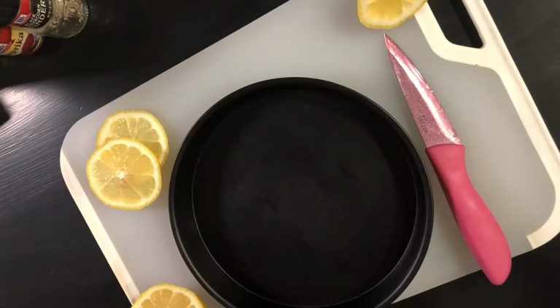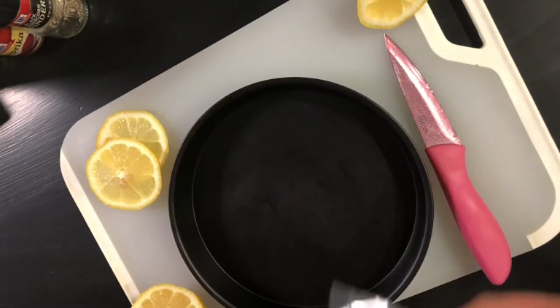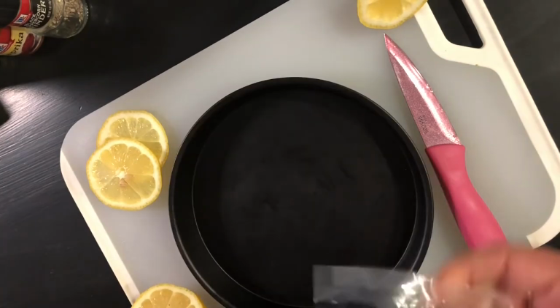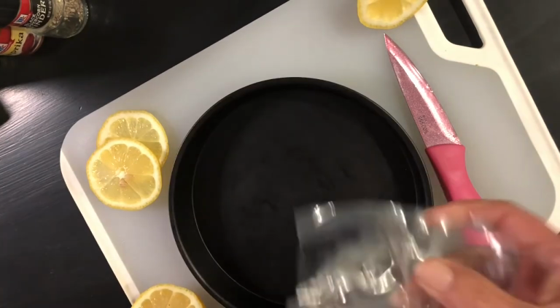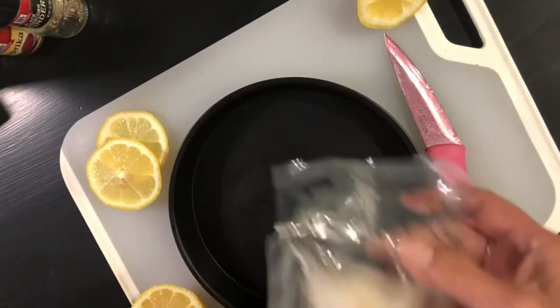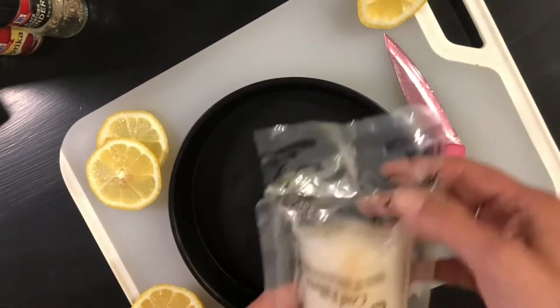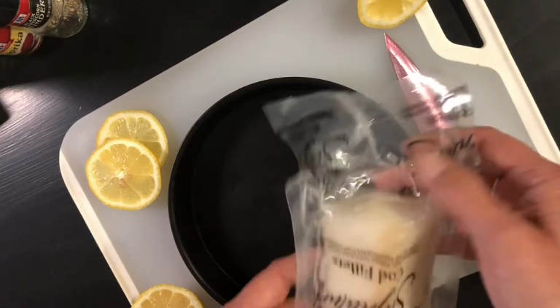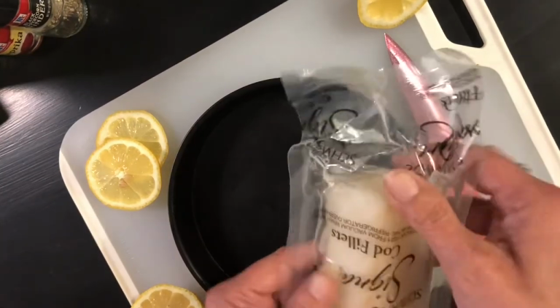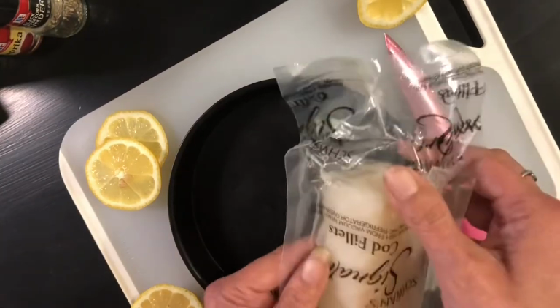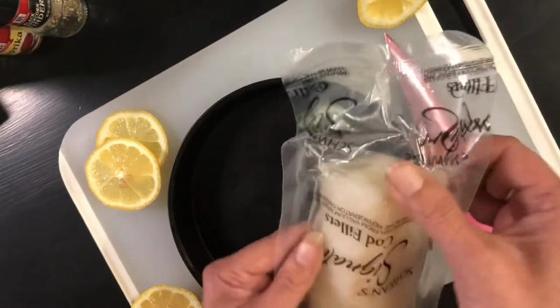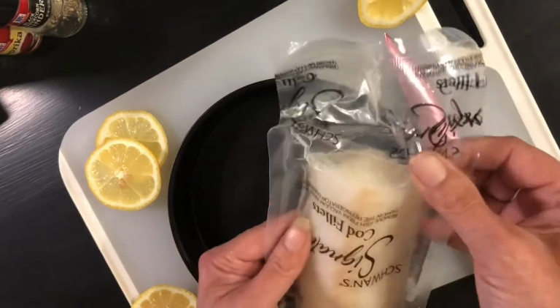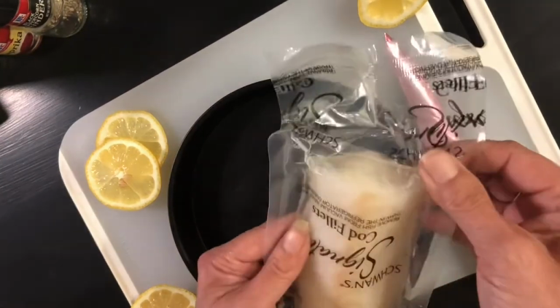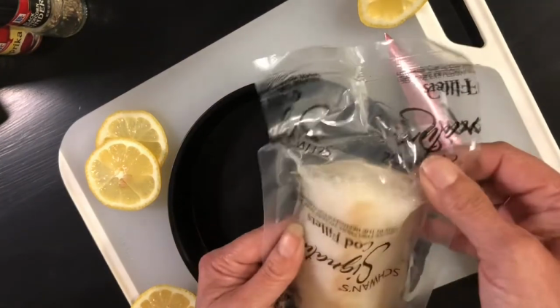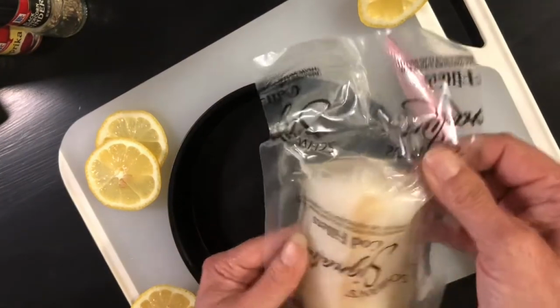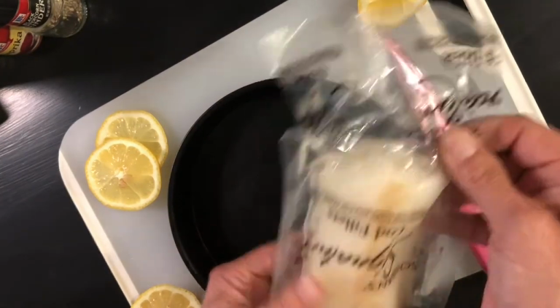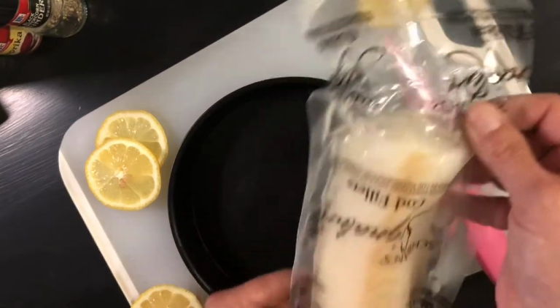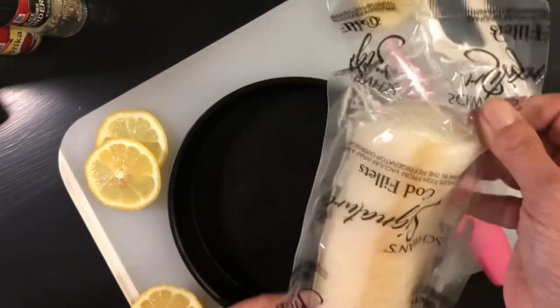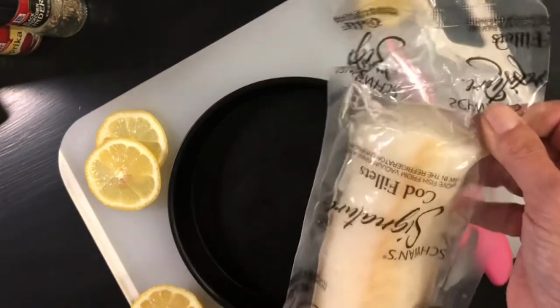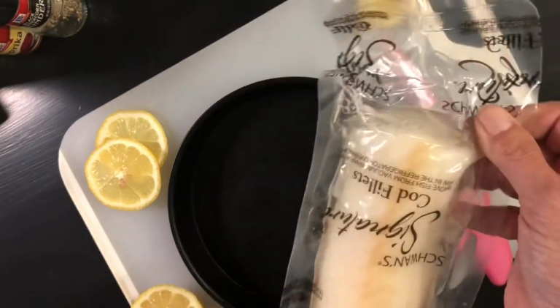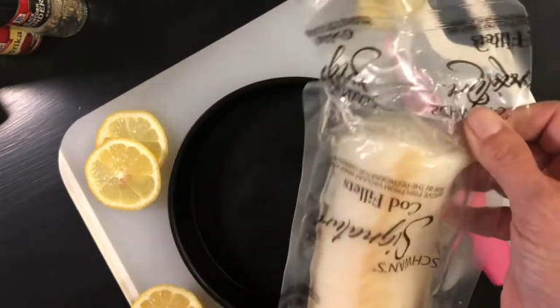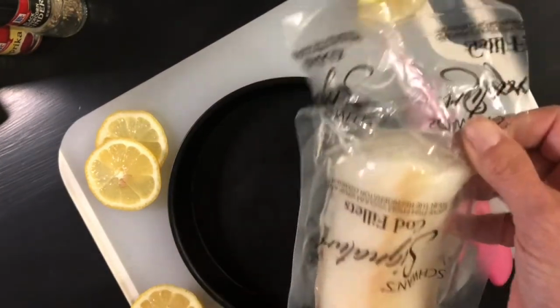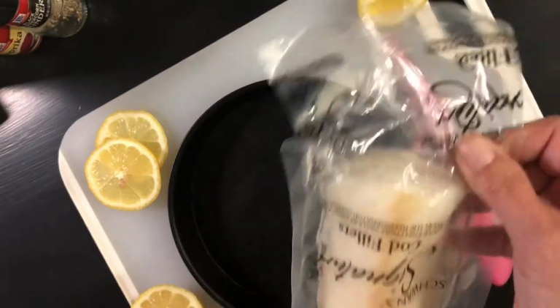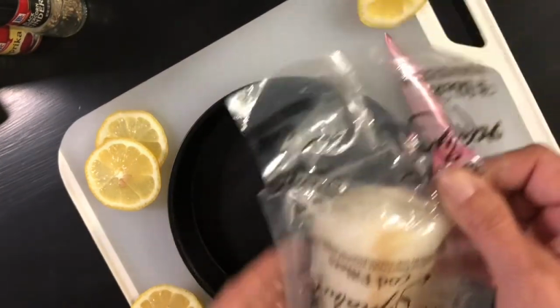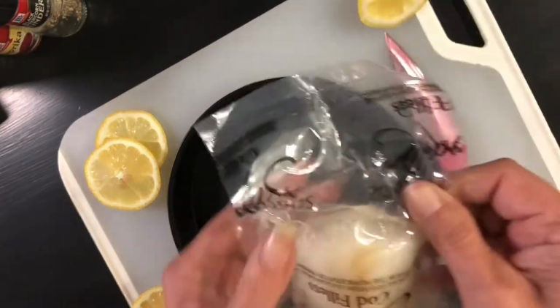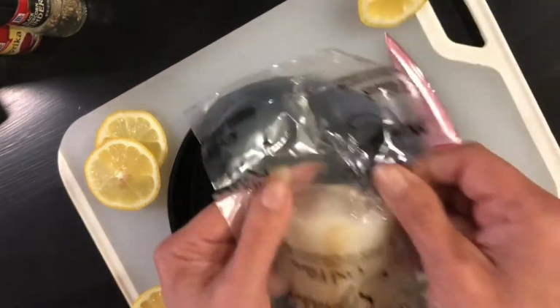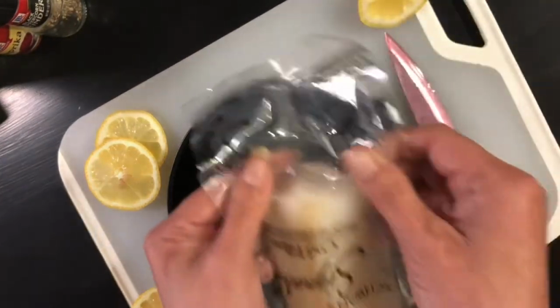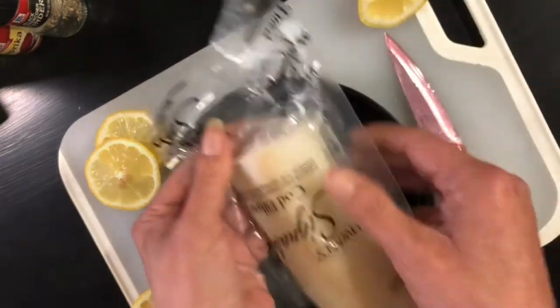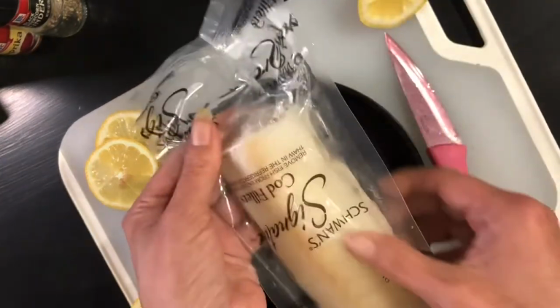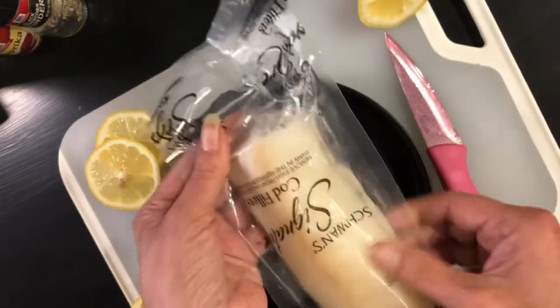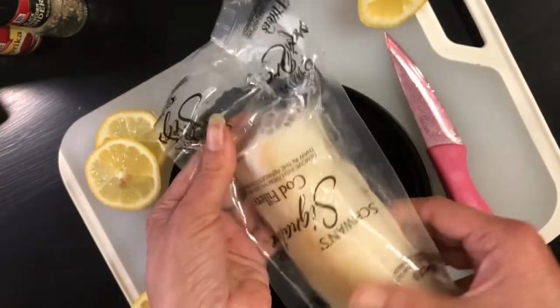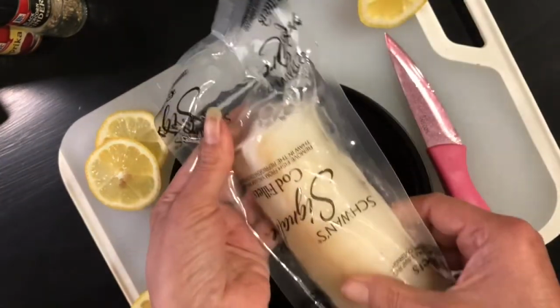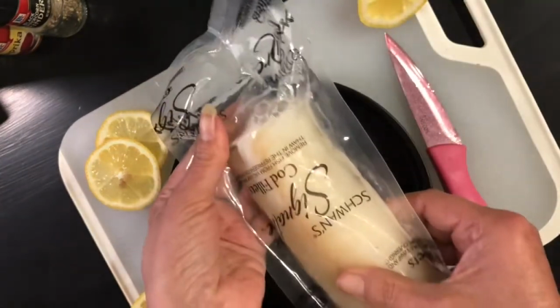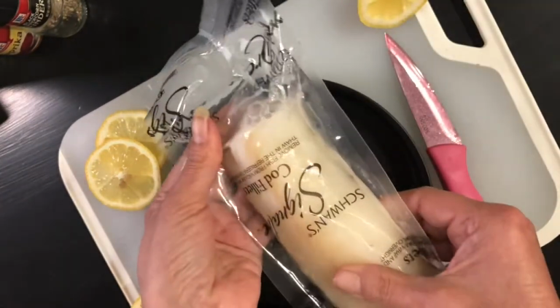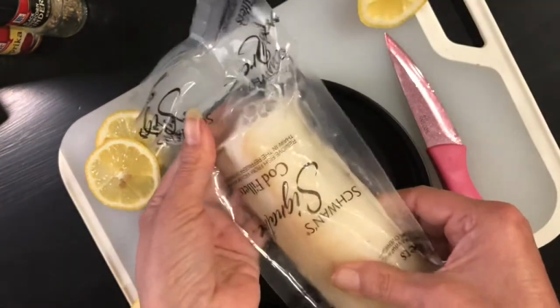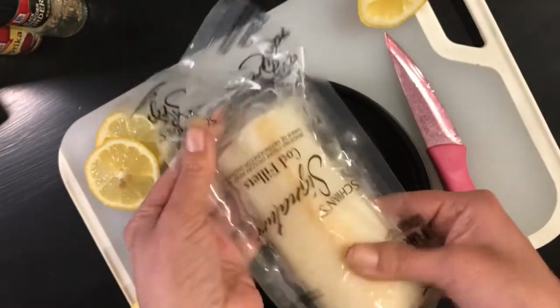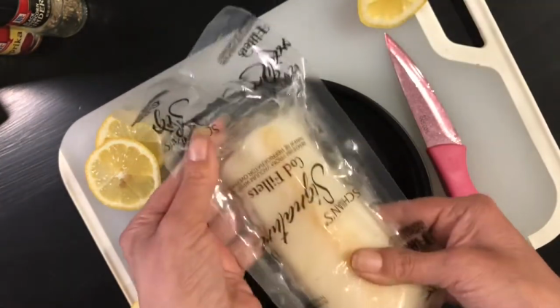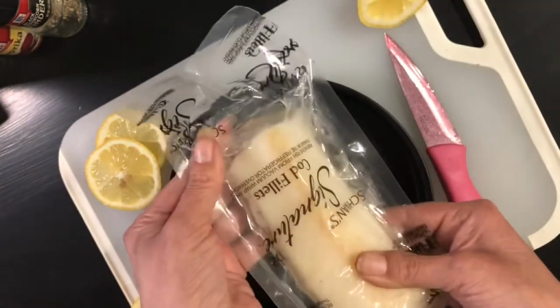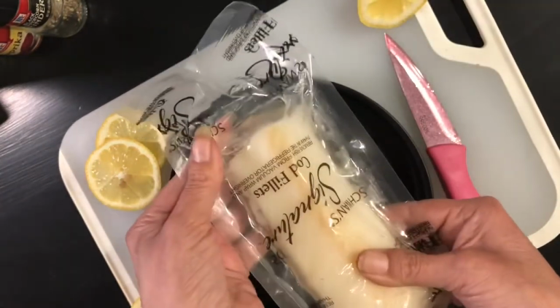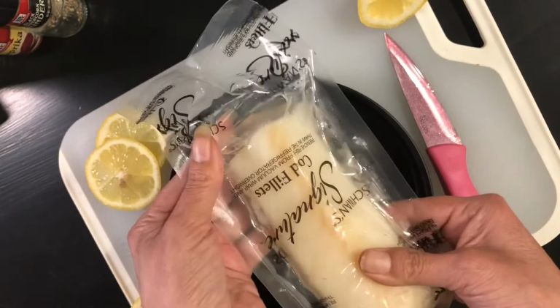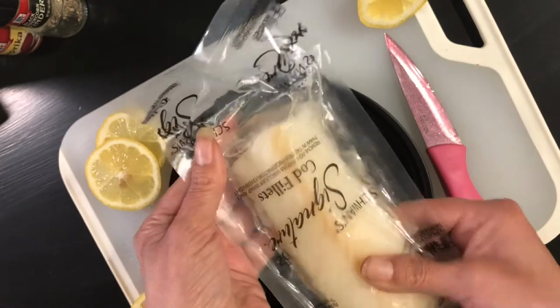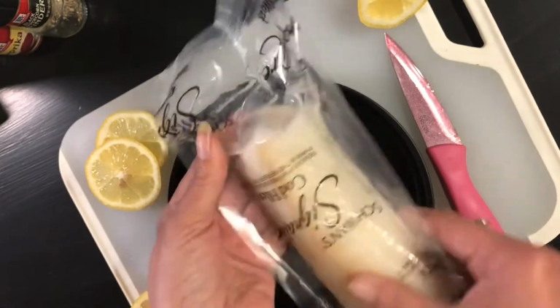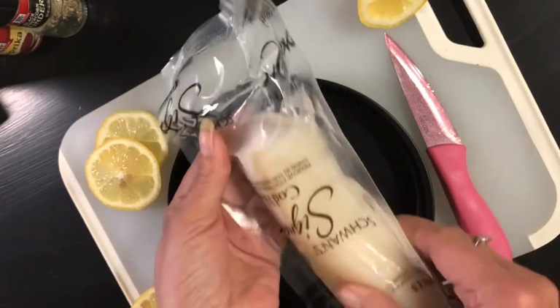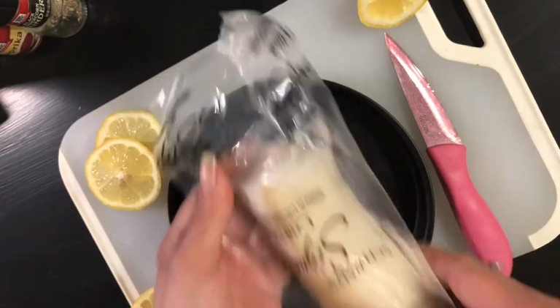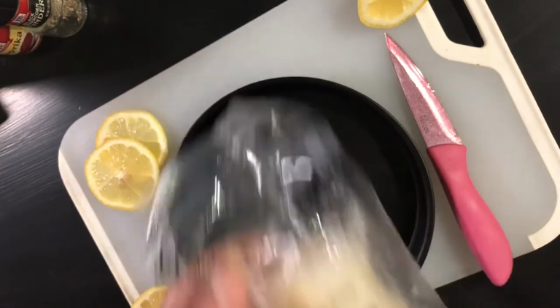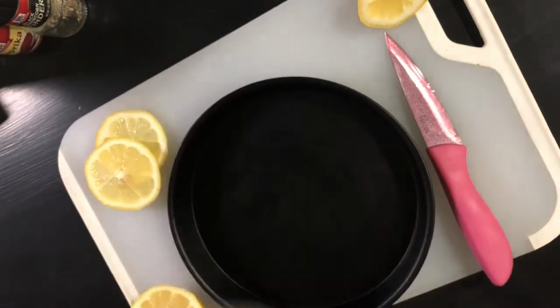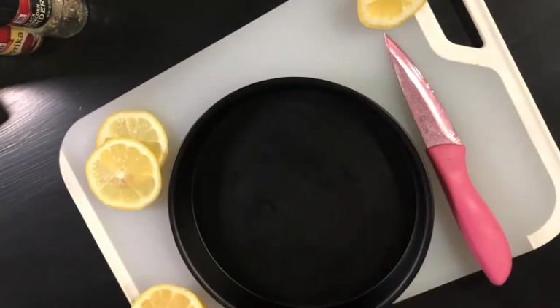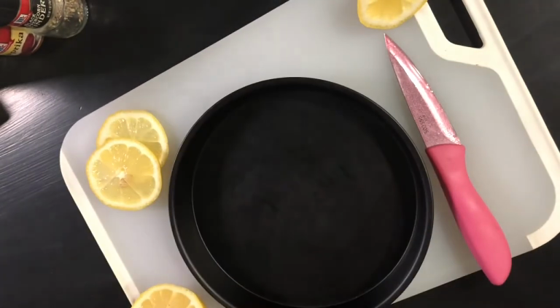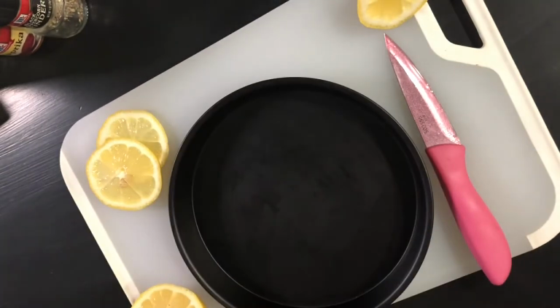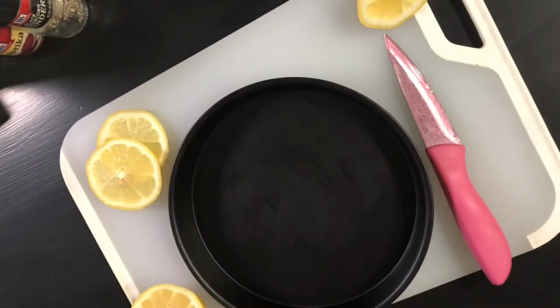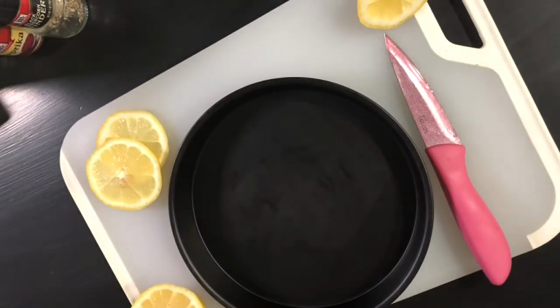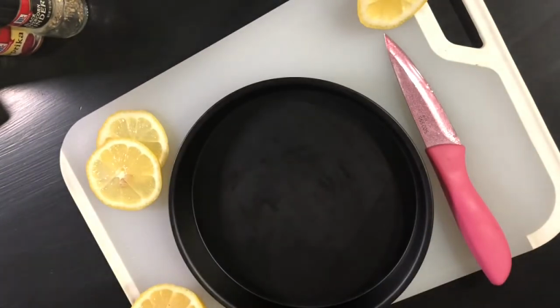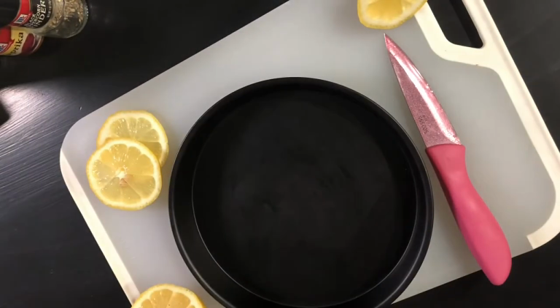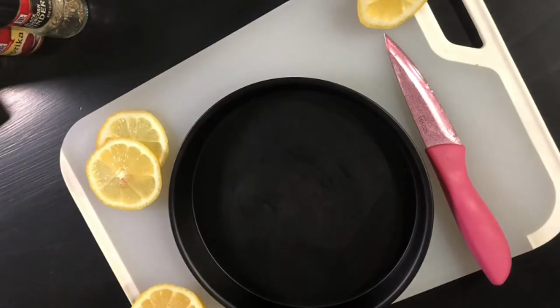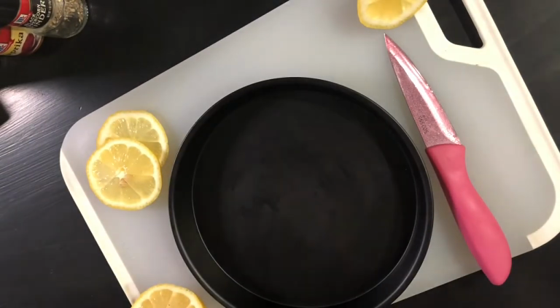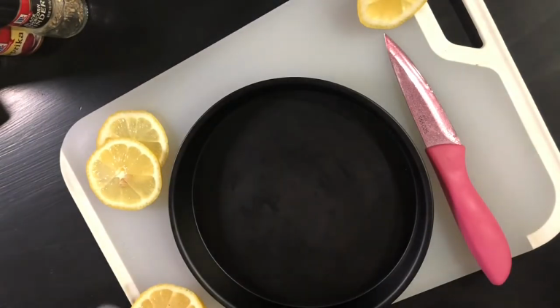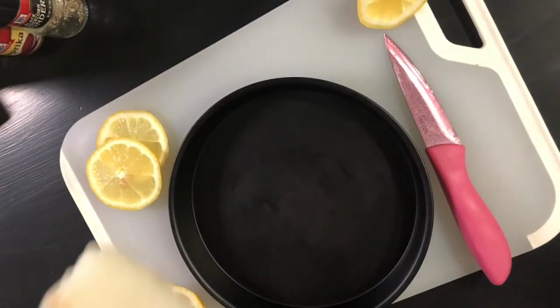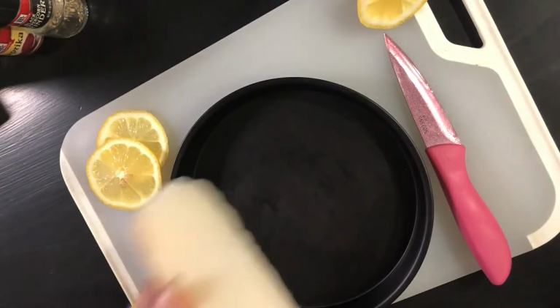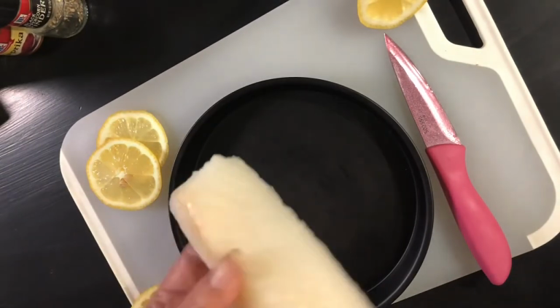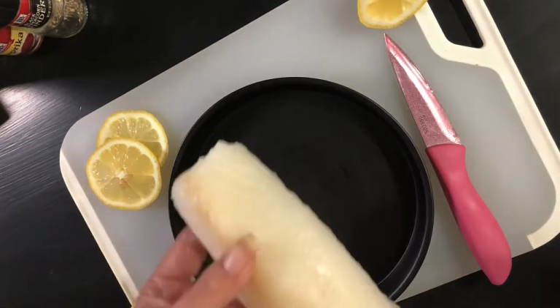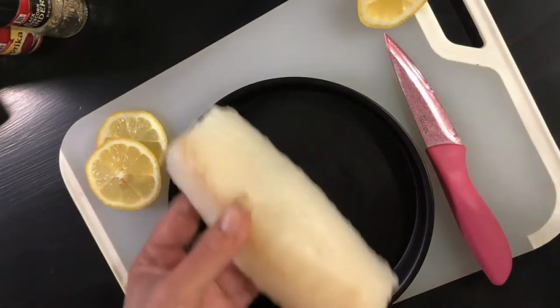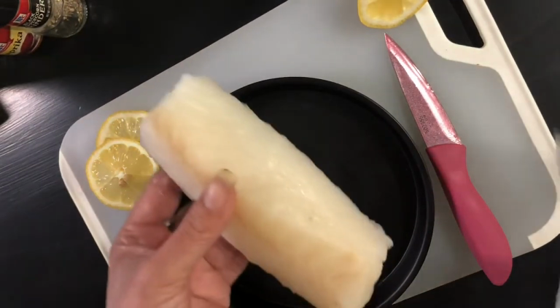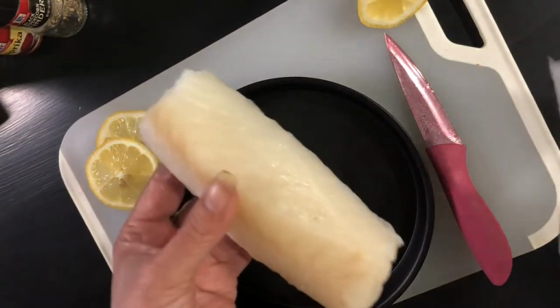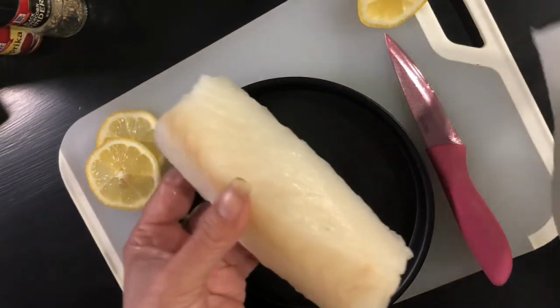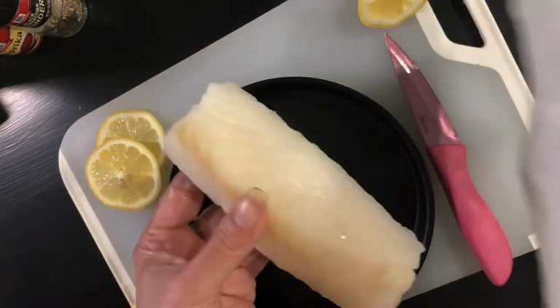I'm going to be using this little pan here, which is perfect for this size cod. Mine came frozen, so I'm going to go wash it off and then pat it all dry.